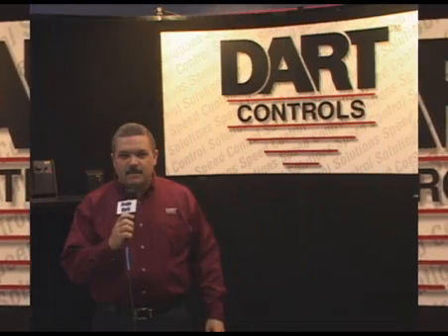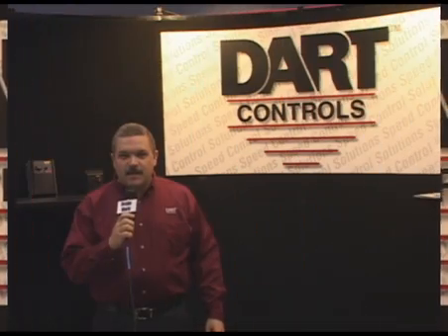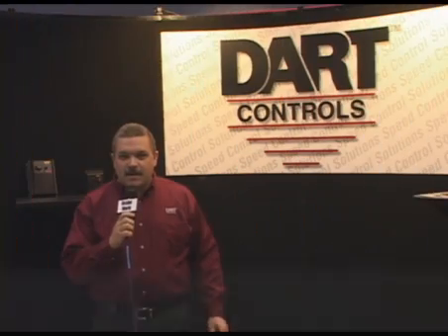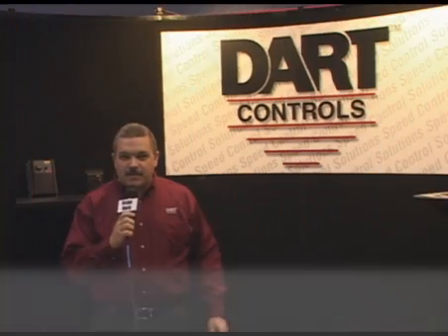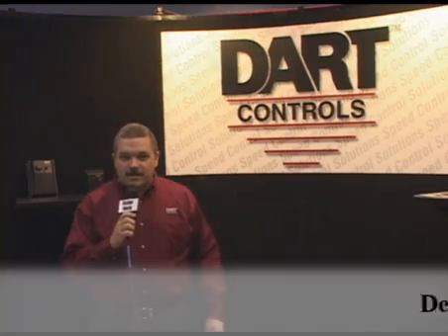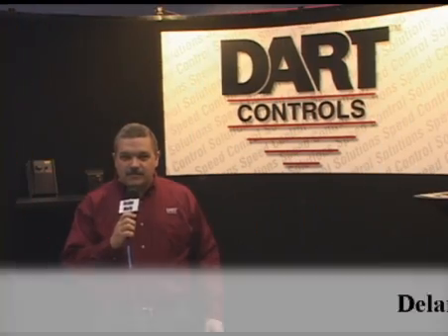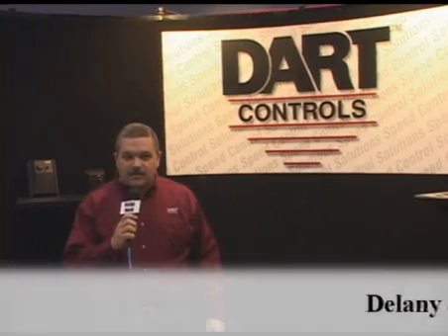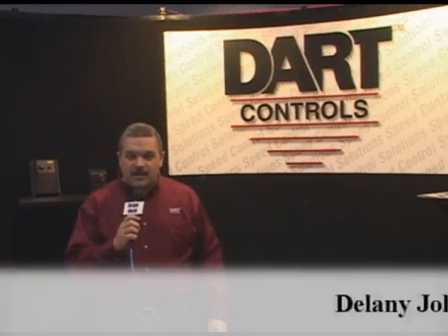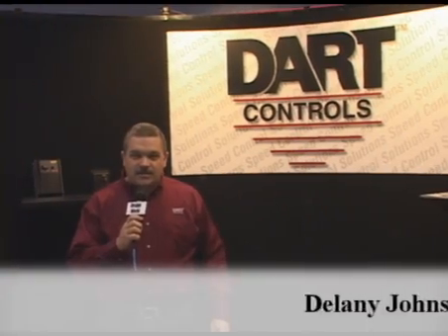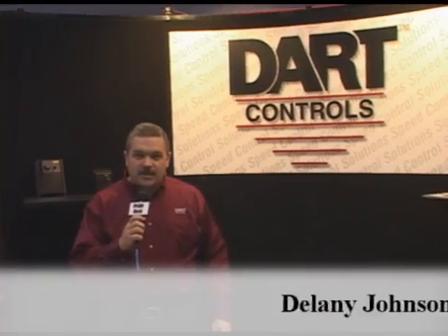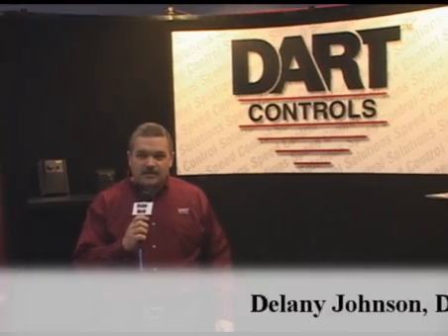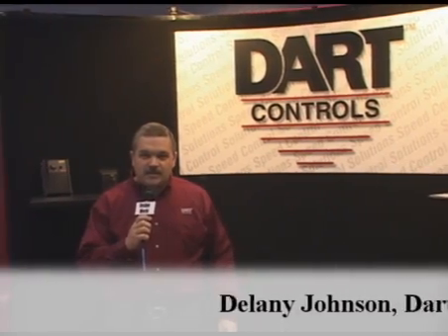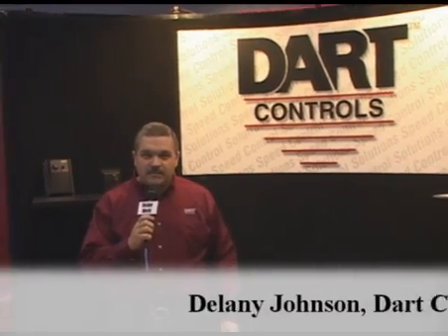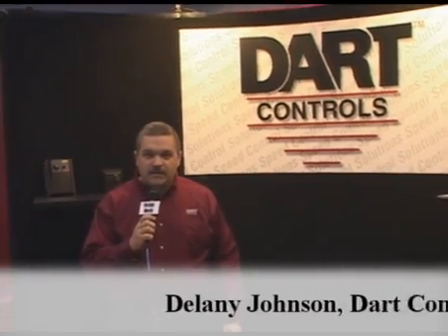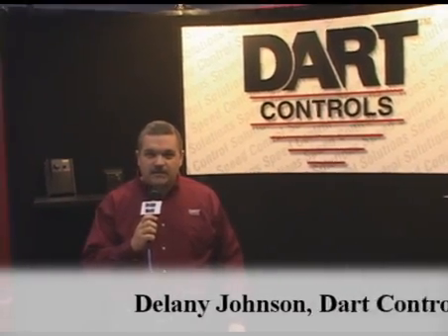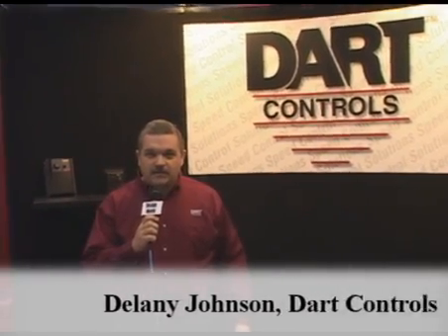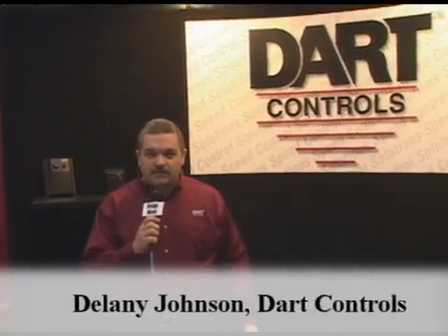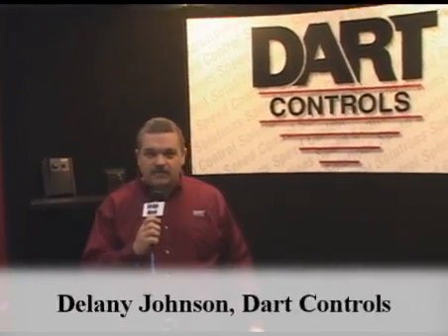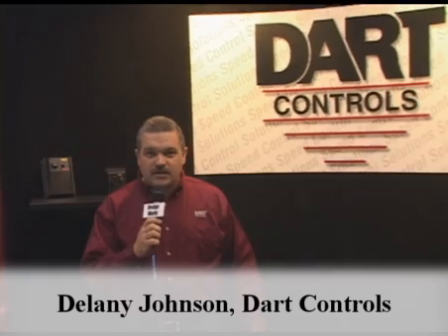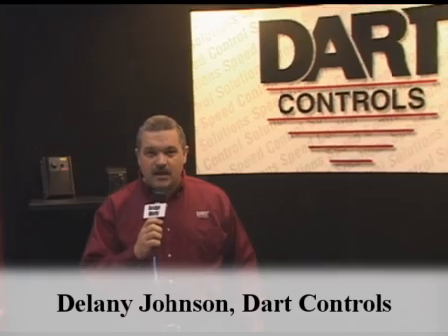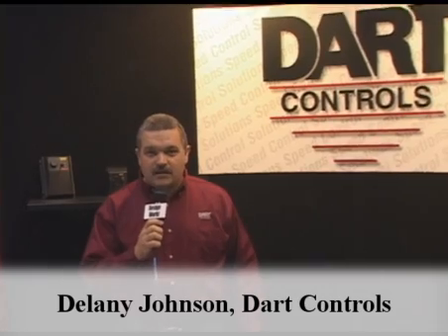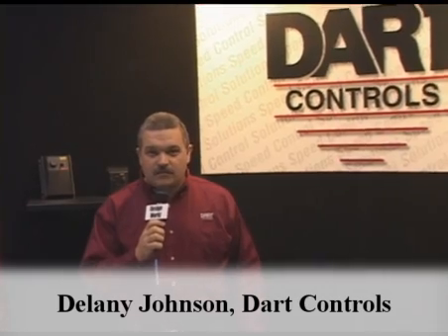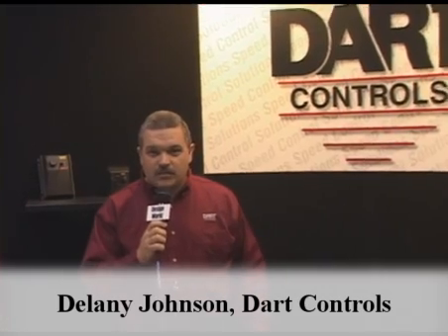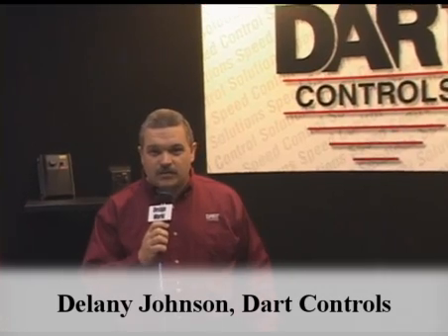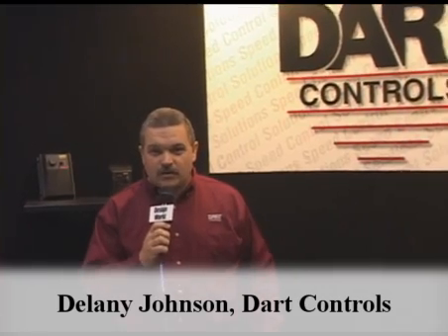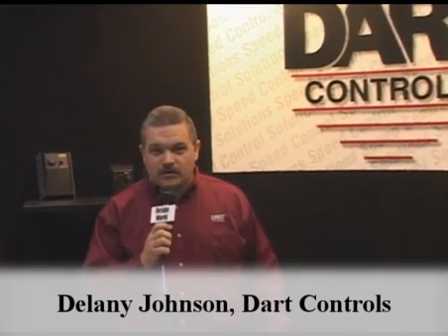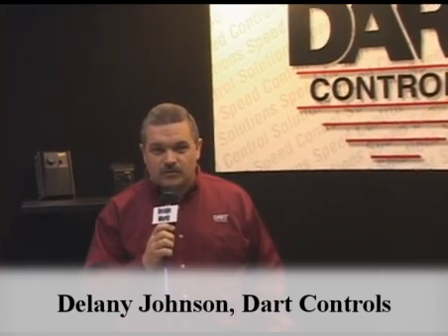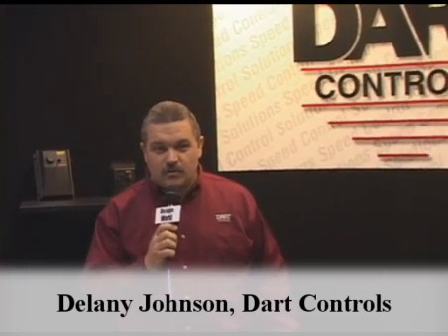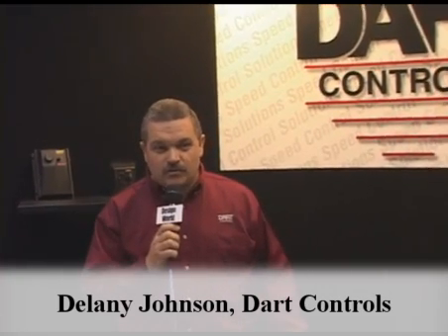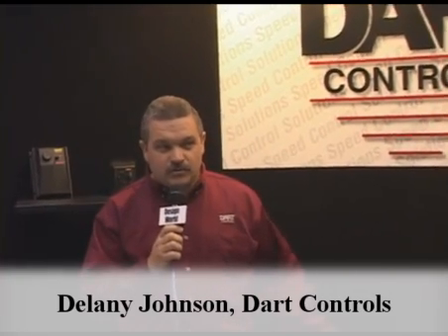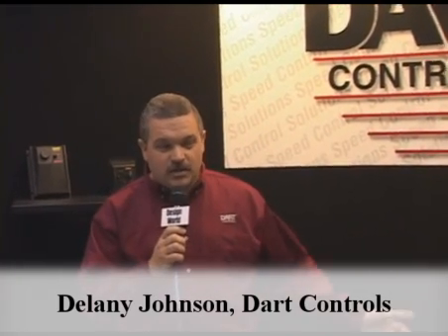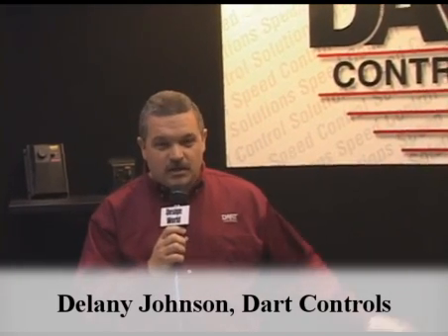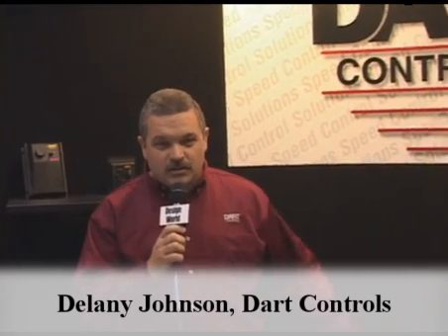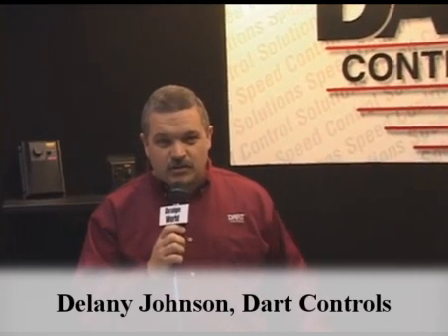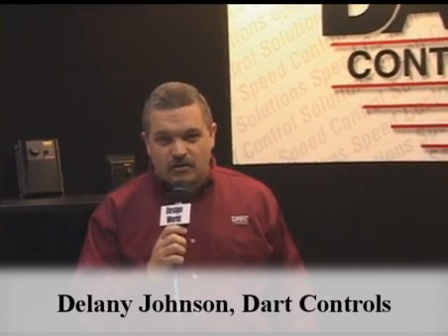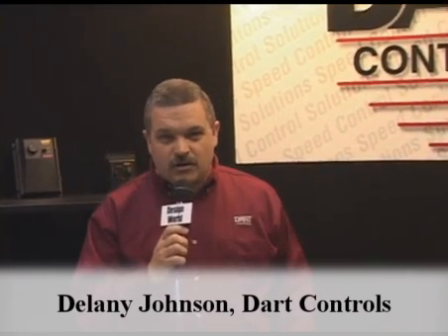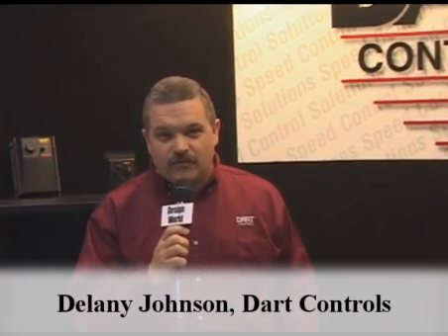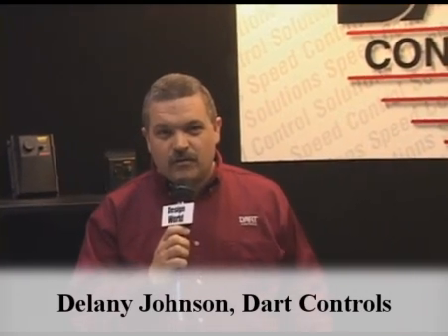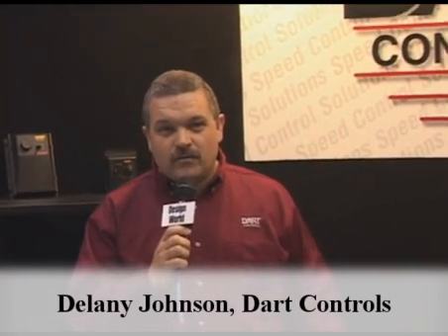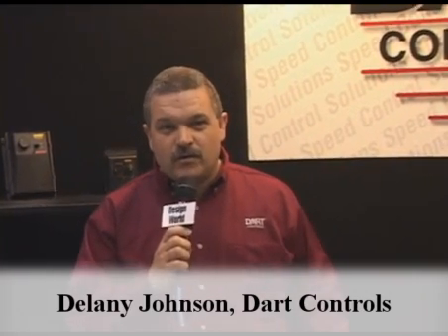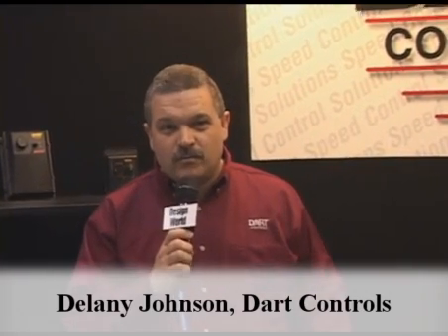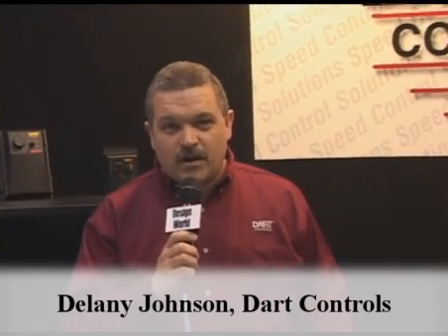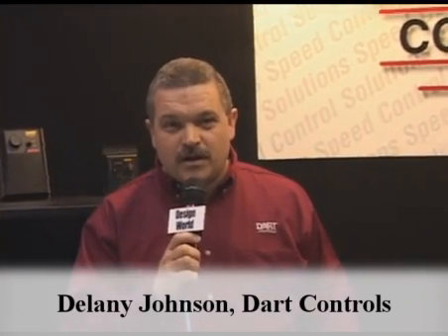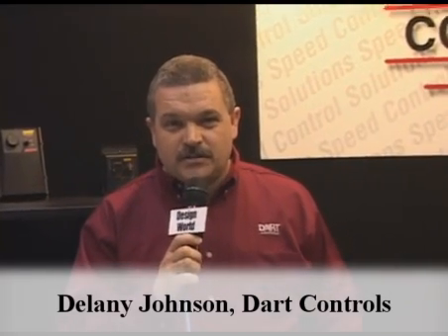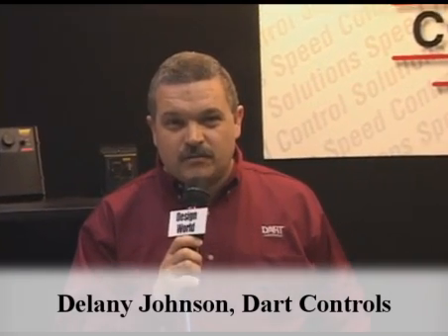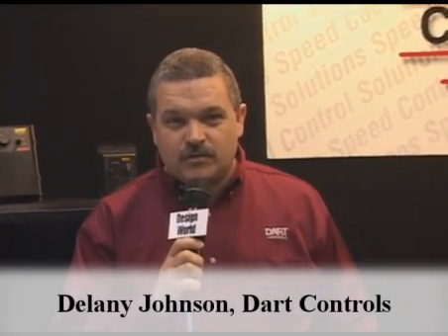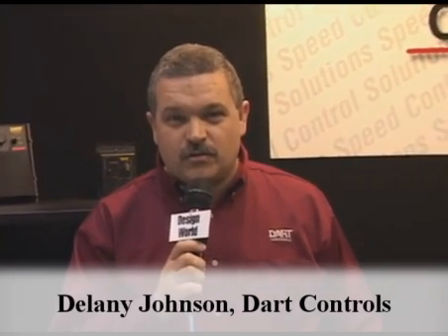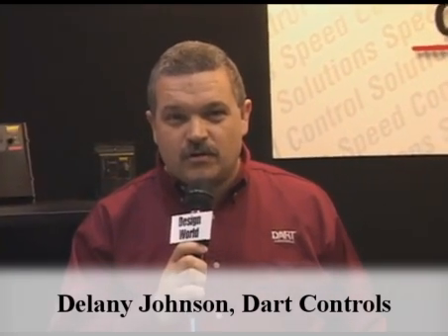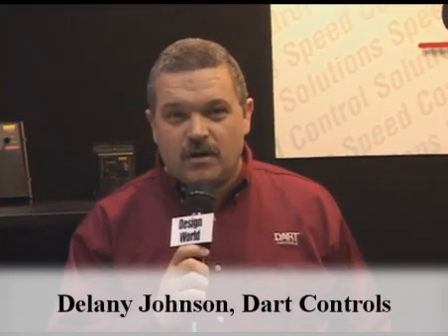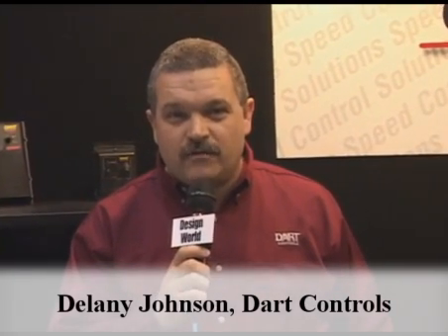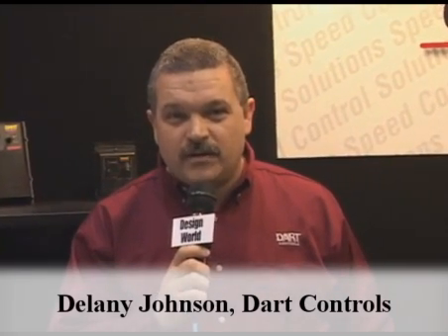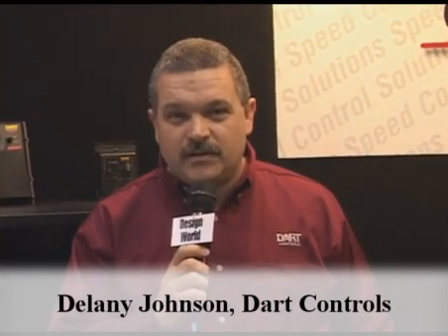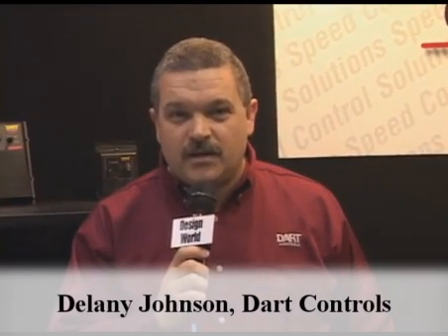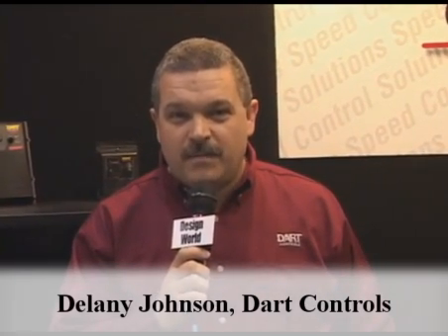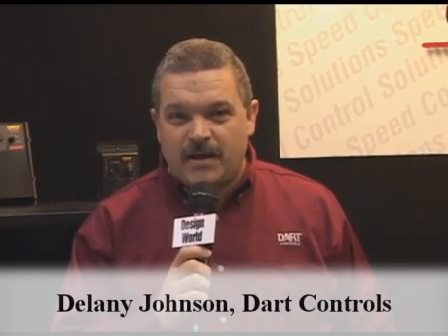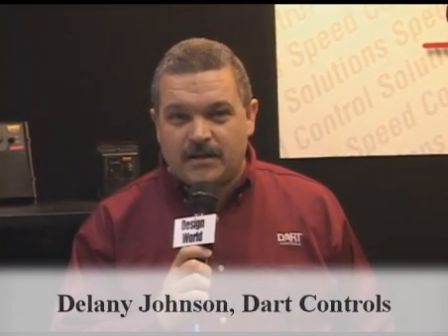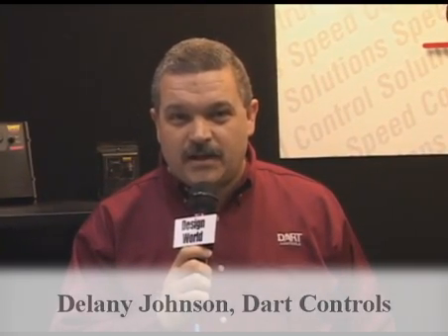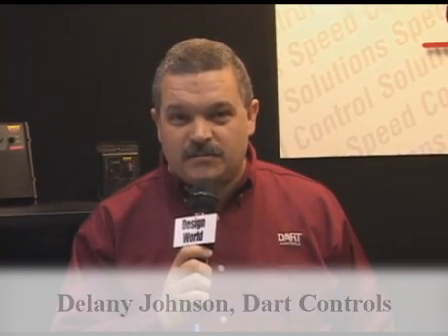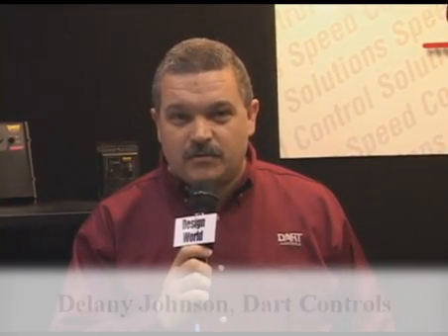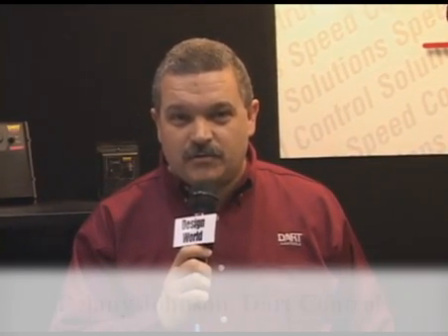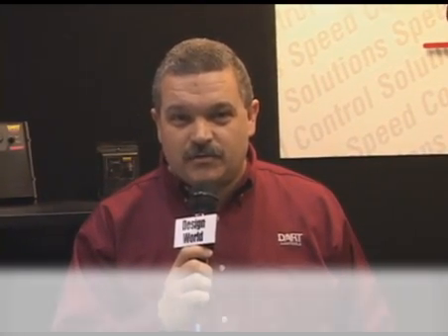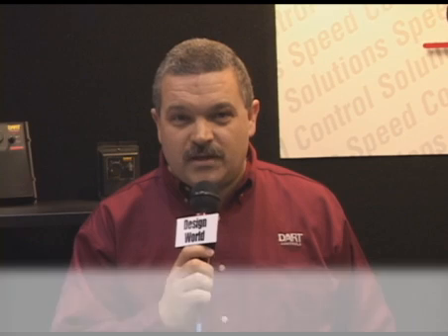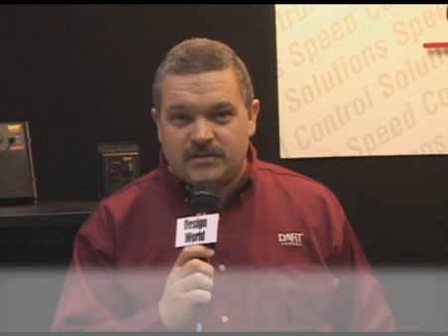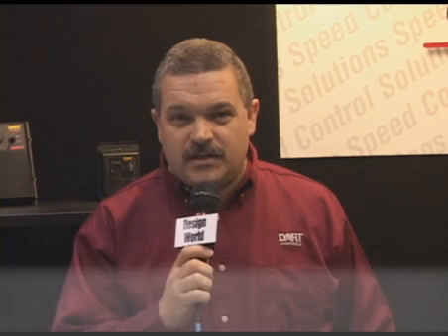Hi, my name is Delaney Johnson. I'm here today with DART Controls to show you a few of our new products that we're showing off at PACT Expo 2008.